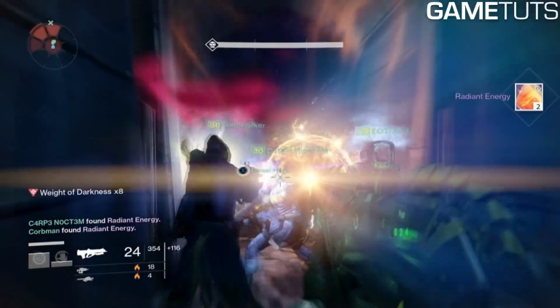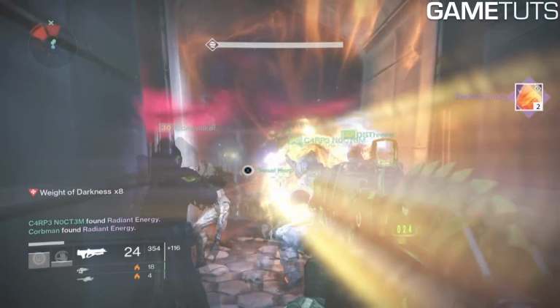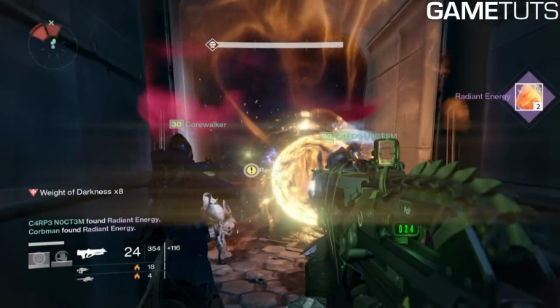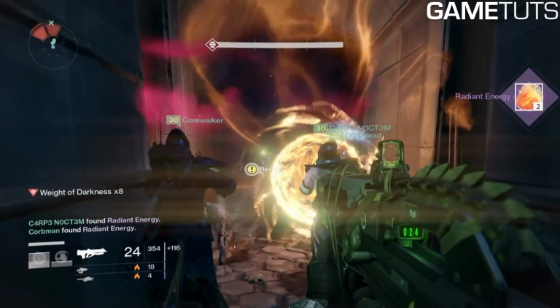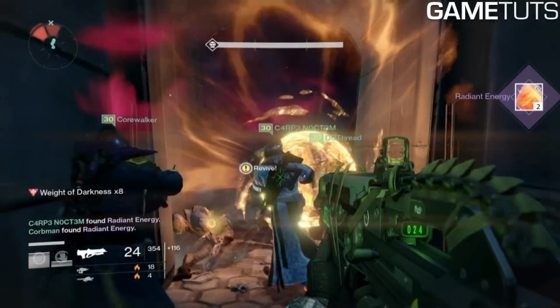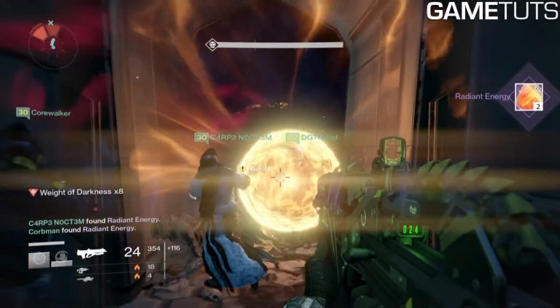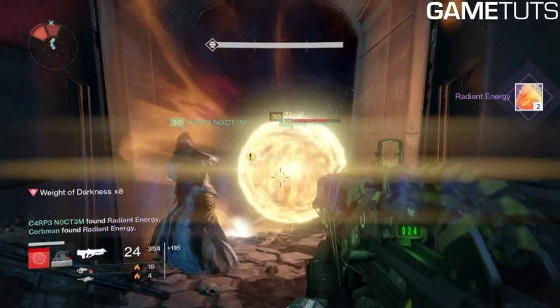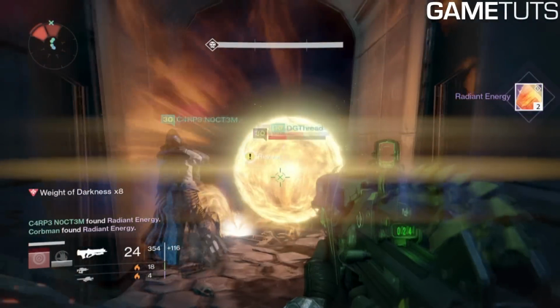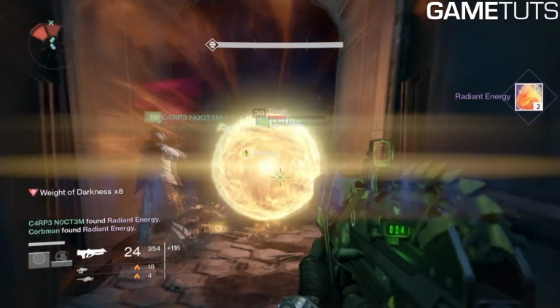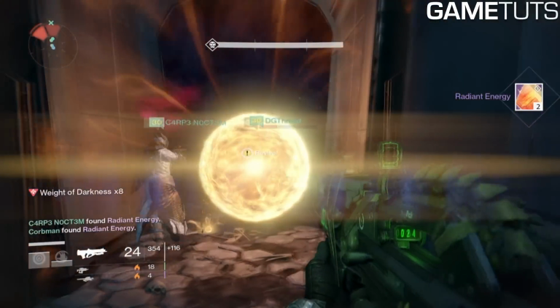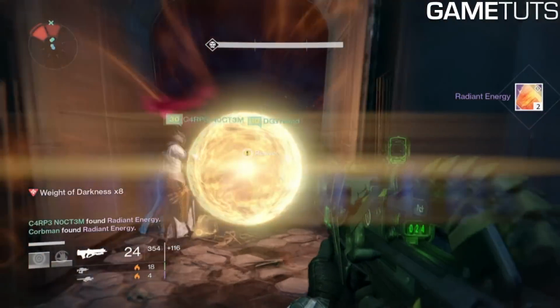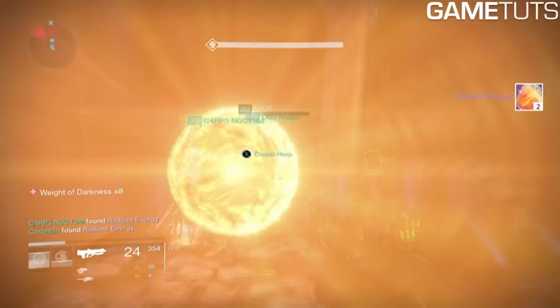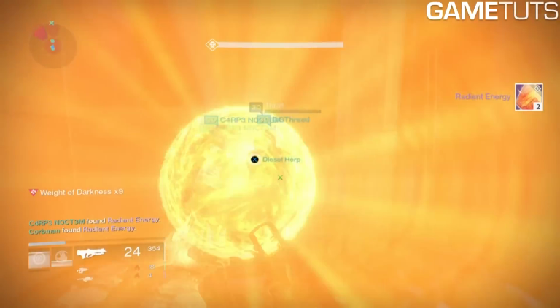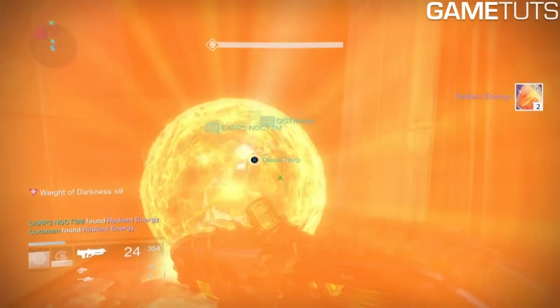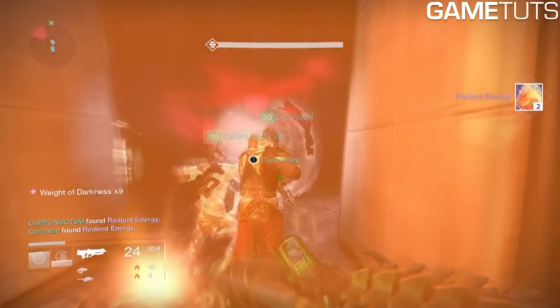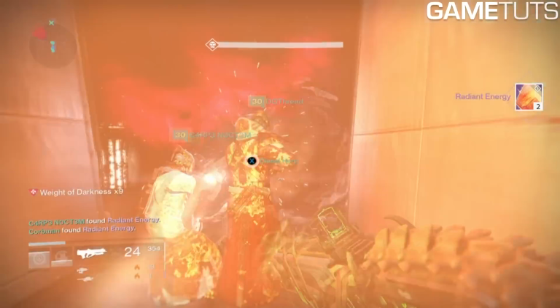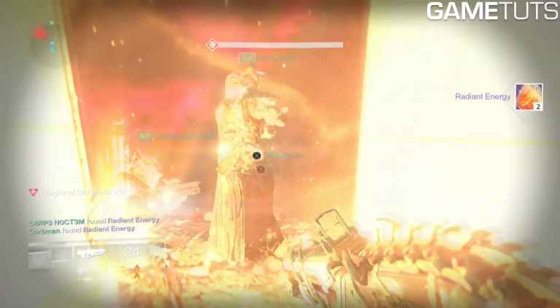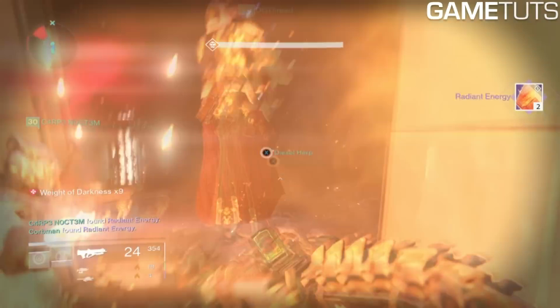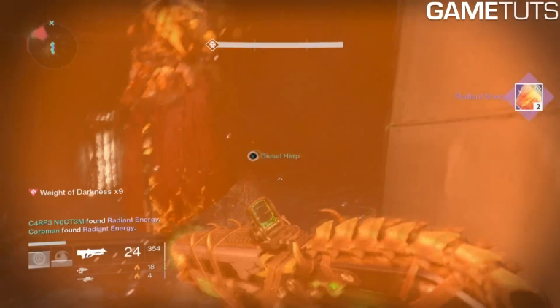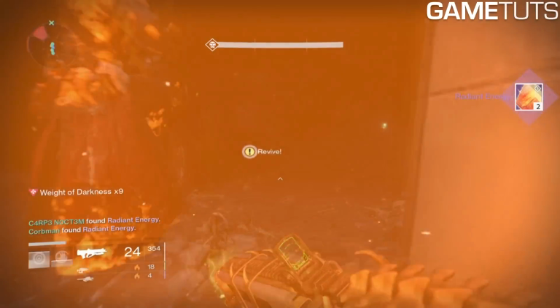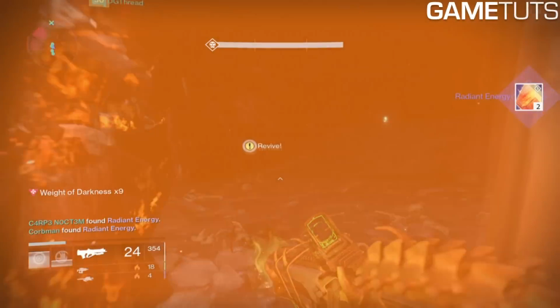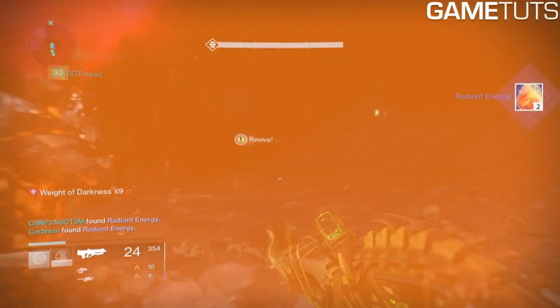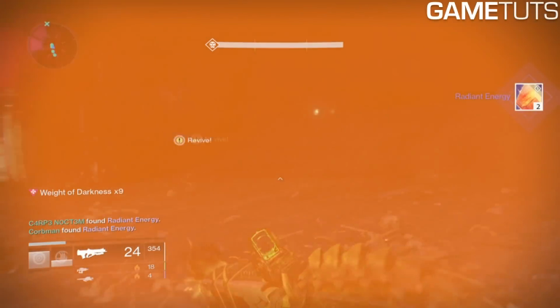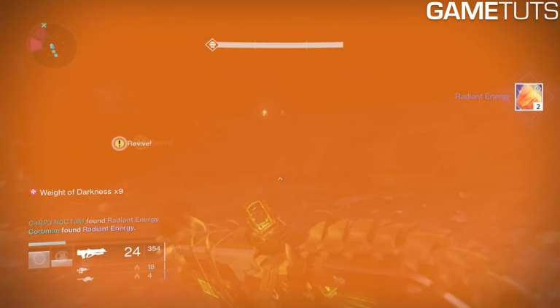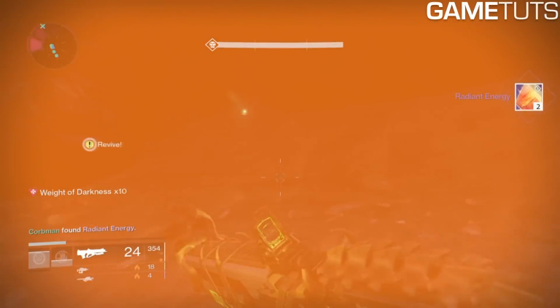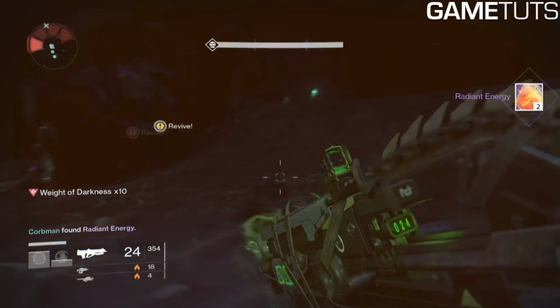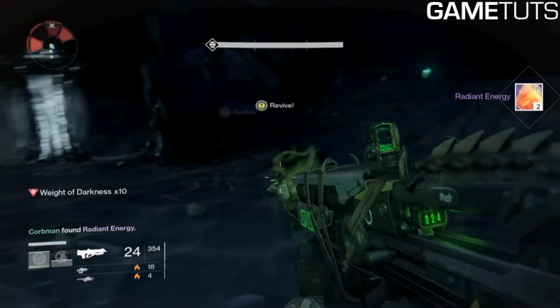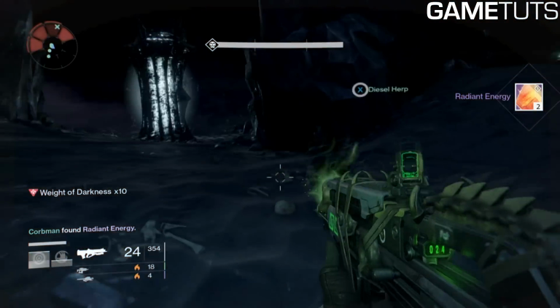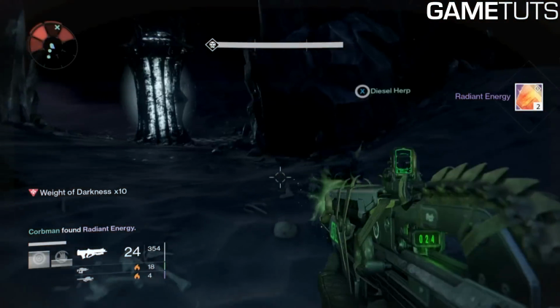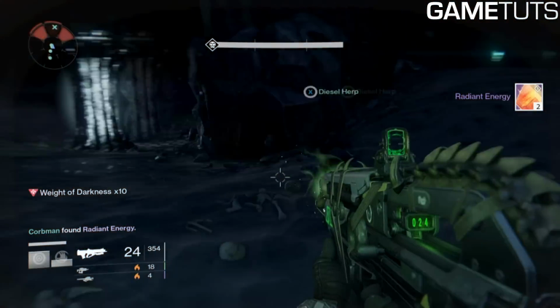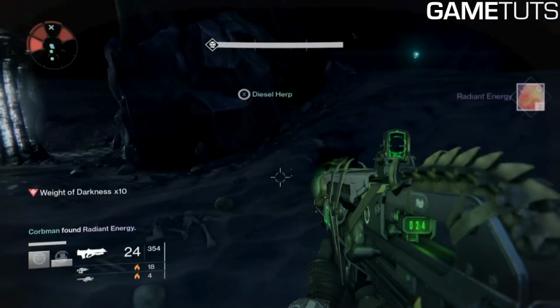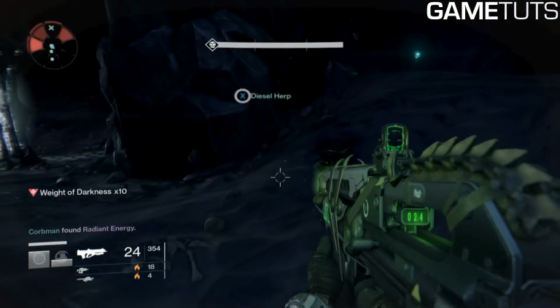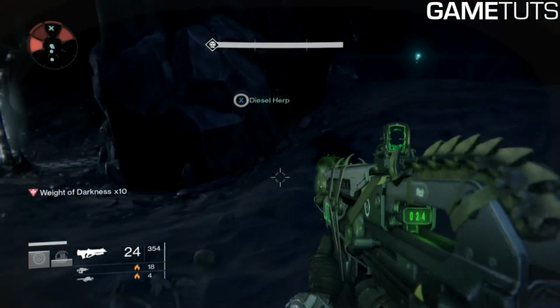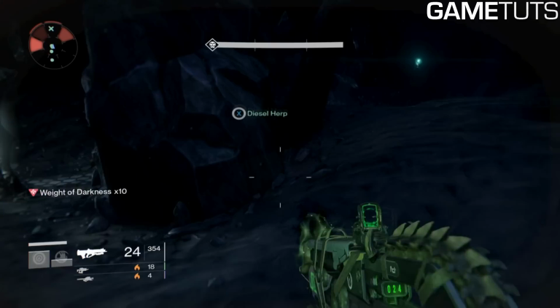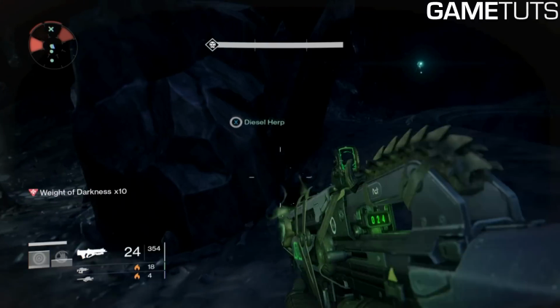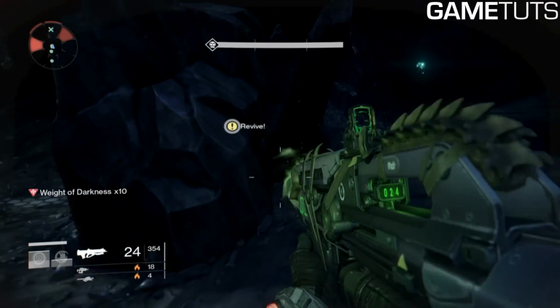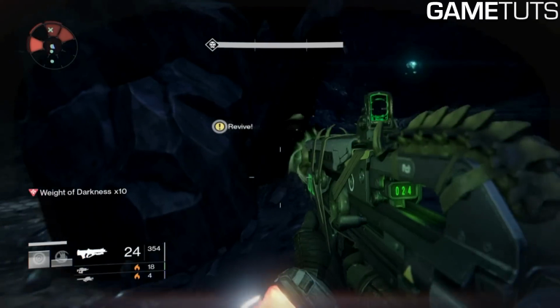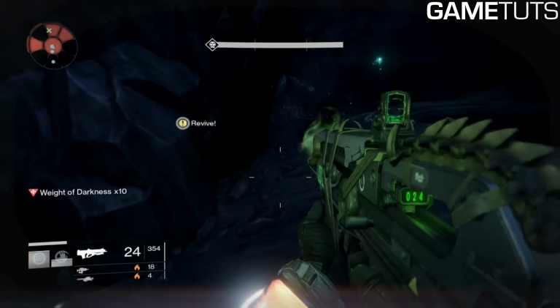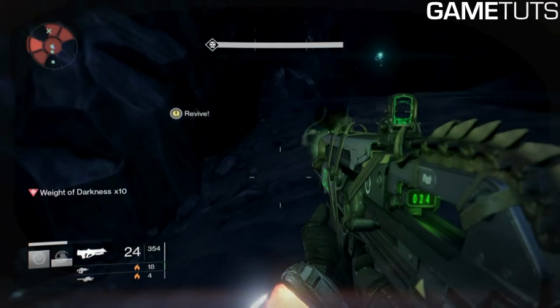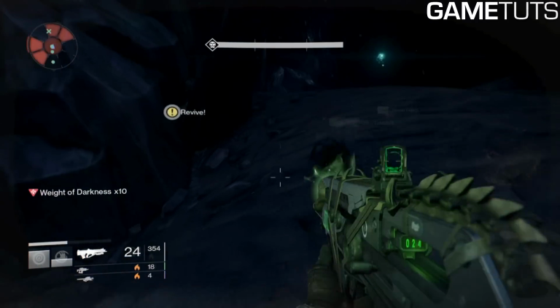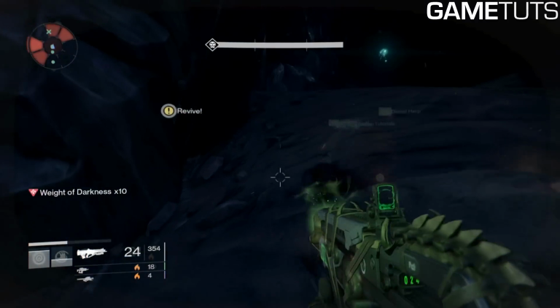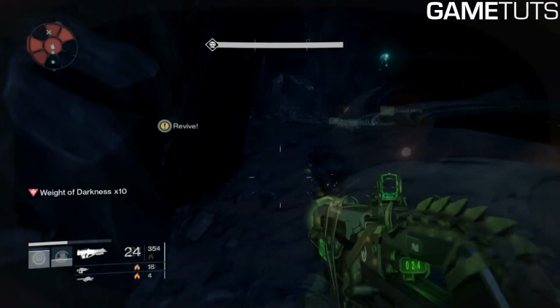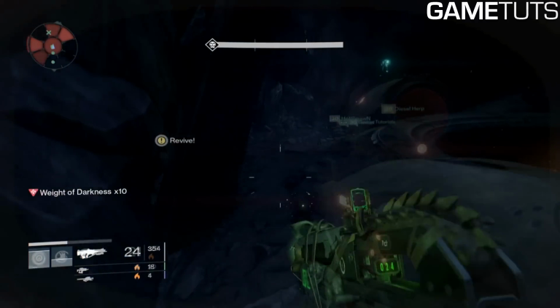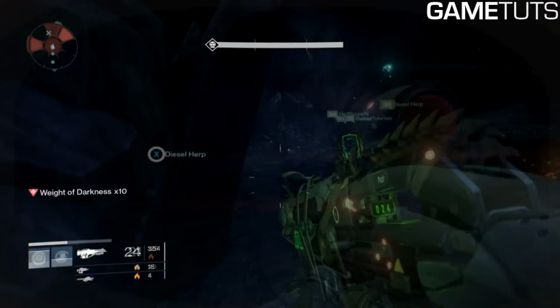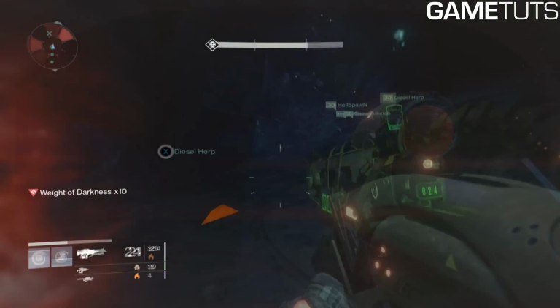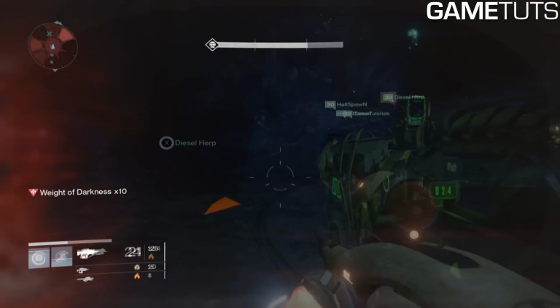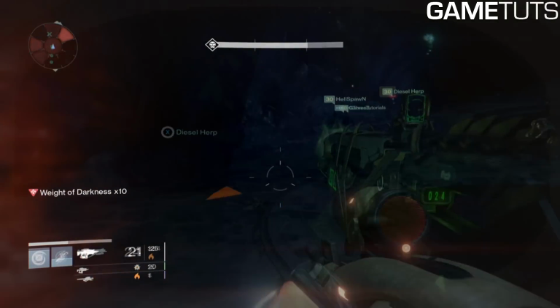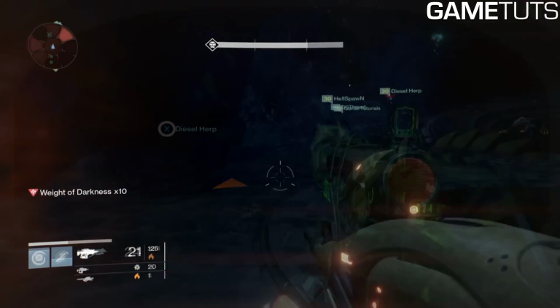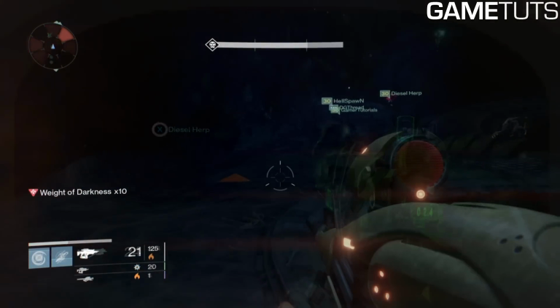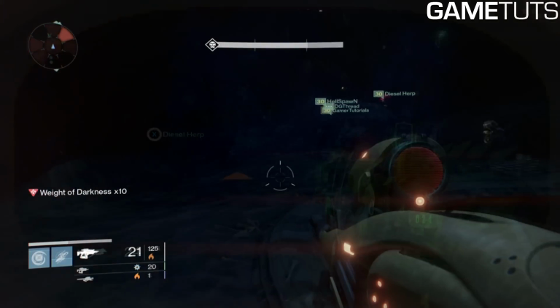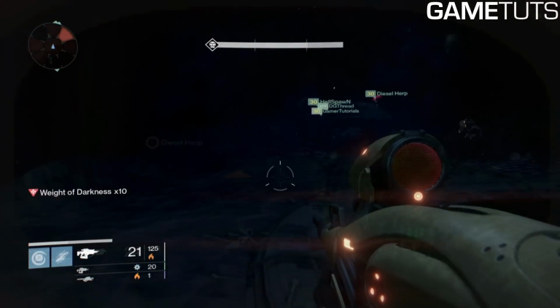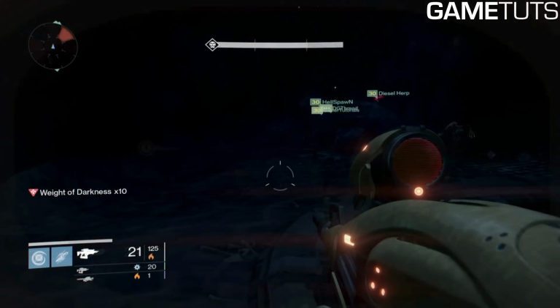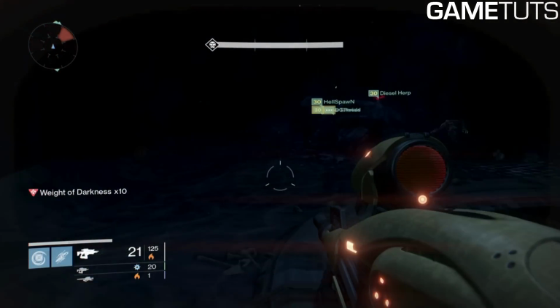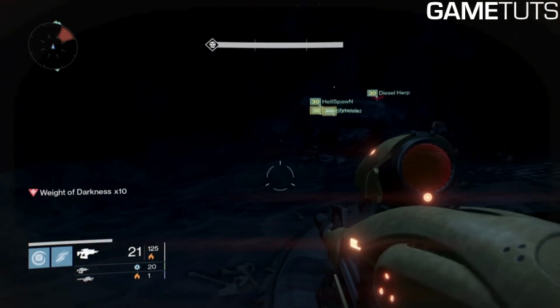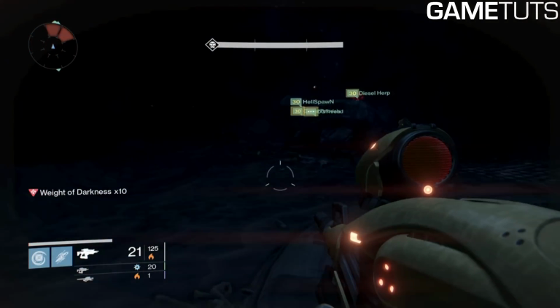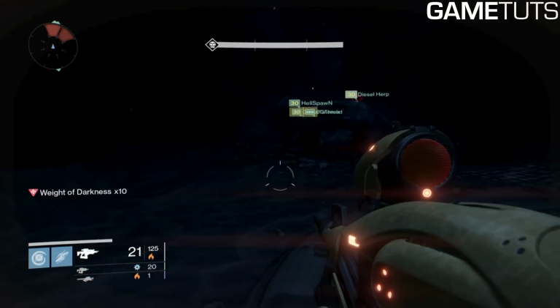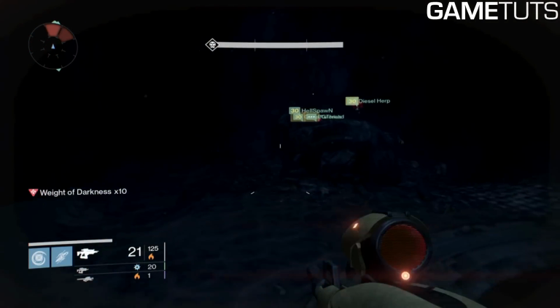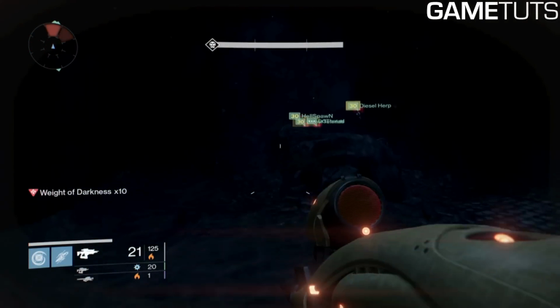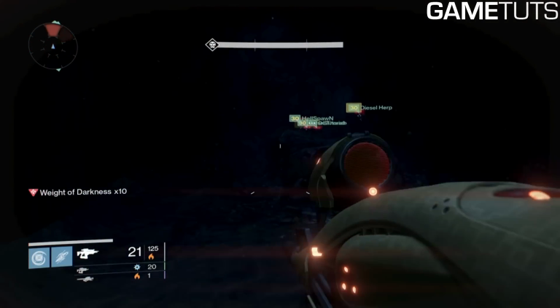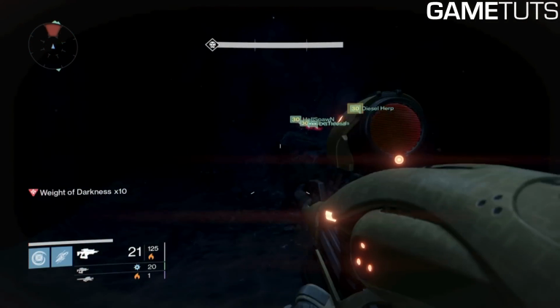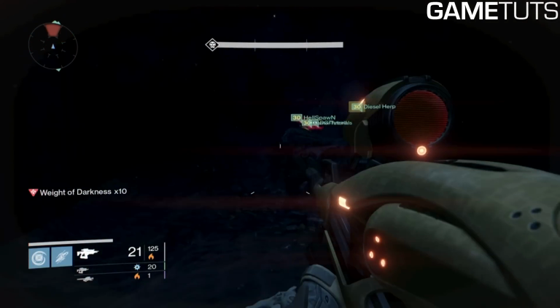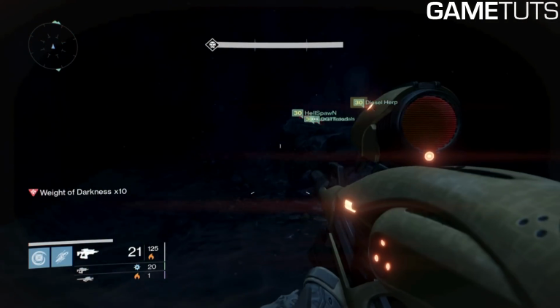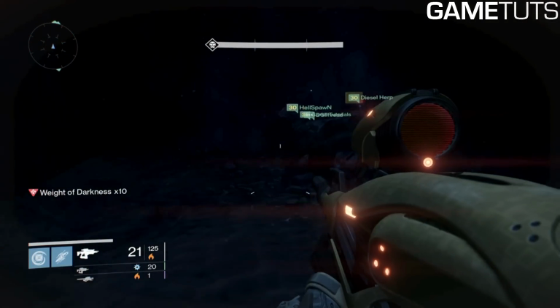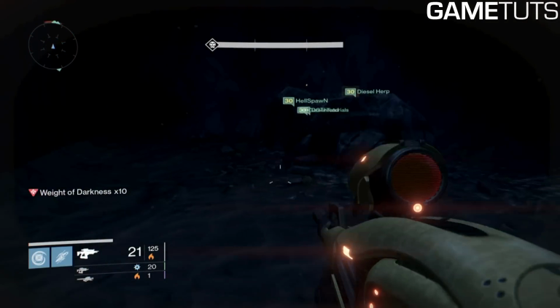These chests give you either Radiant Energy or Radiant Shards, and you also have a chance to get an exotic weapon. My friend just got a Gjallarhorn.